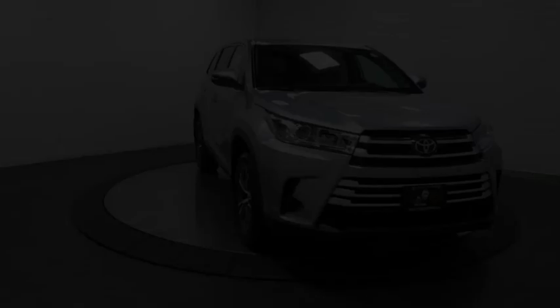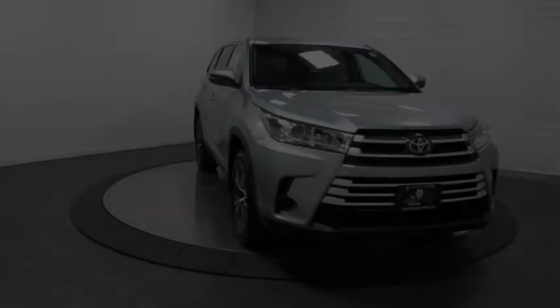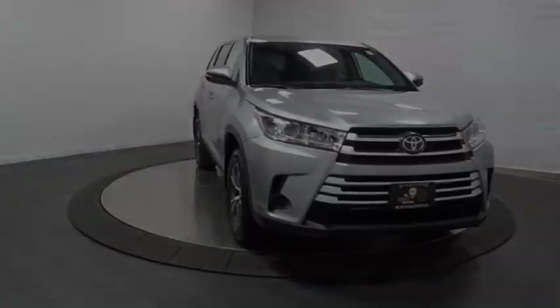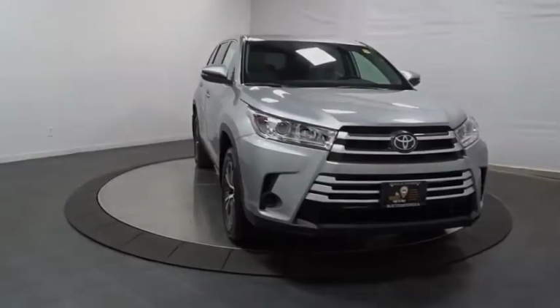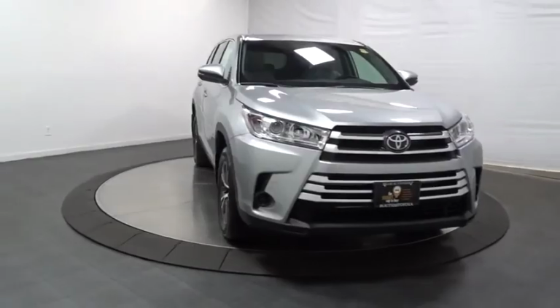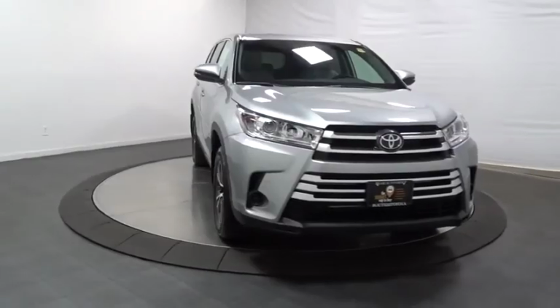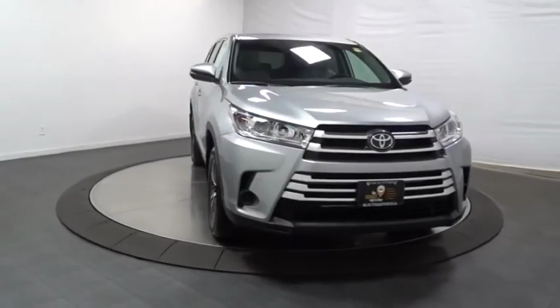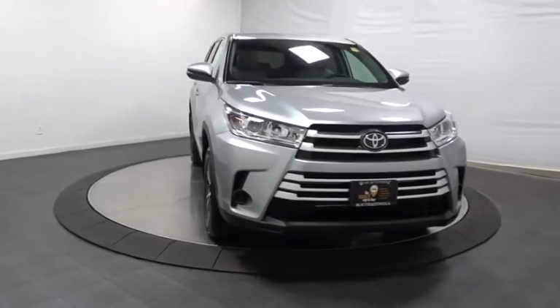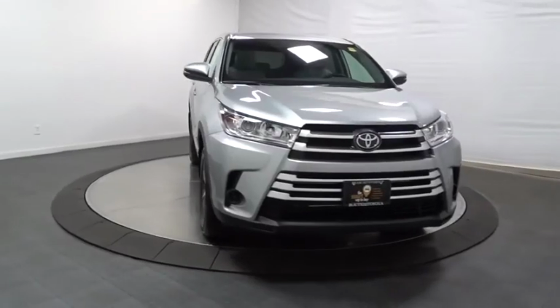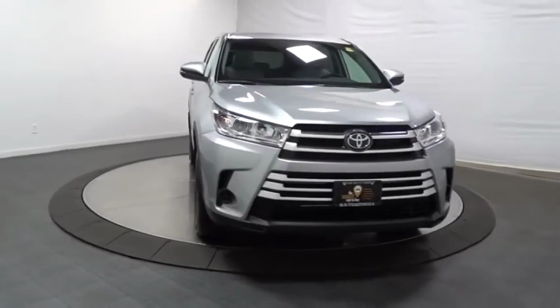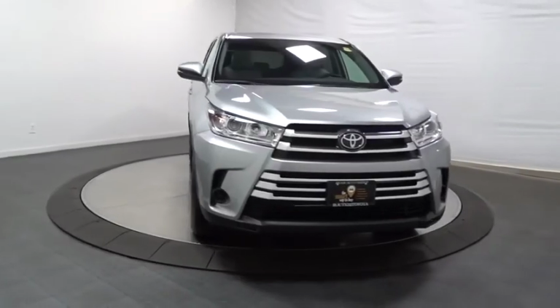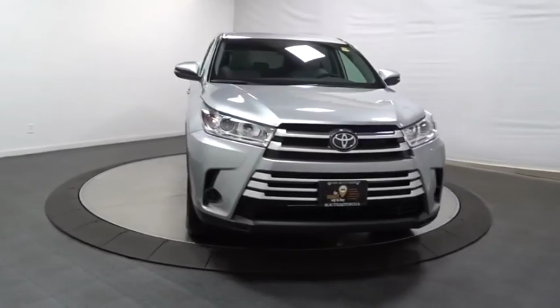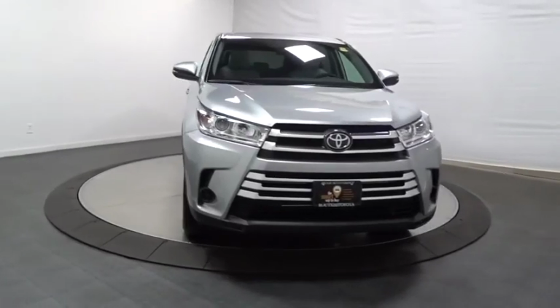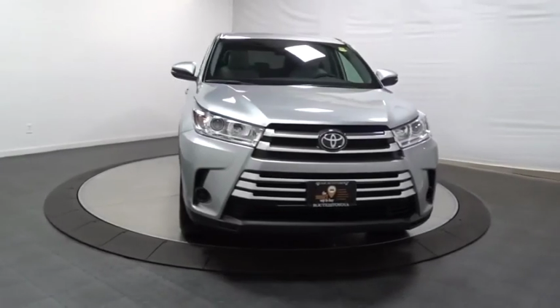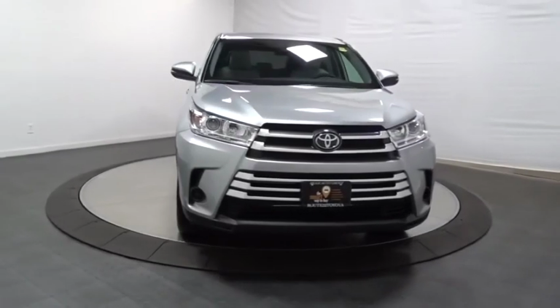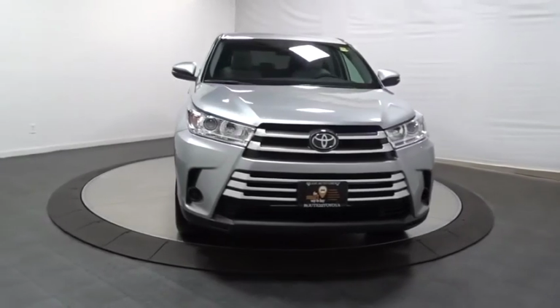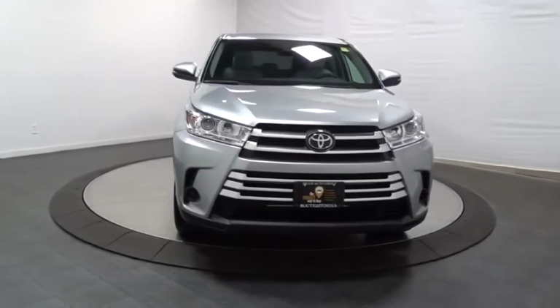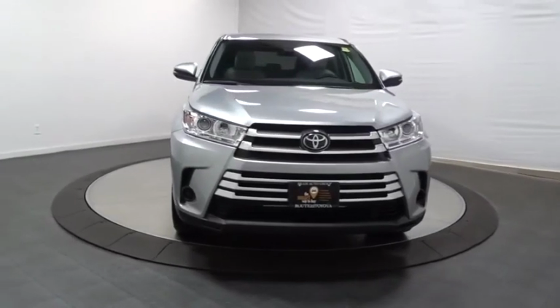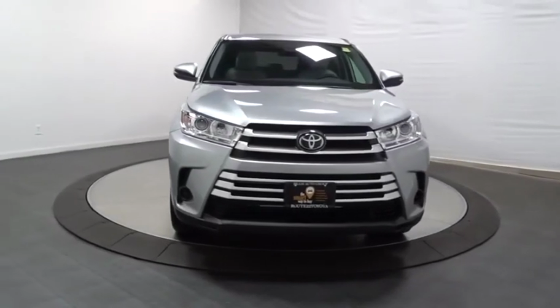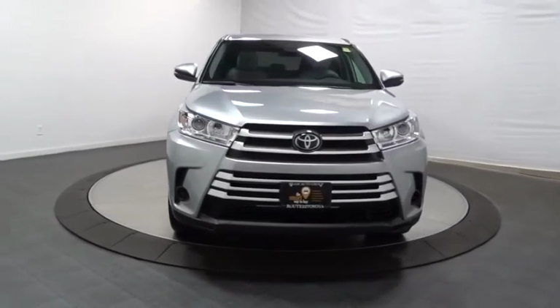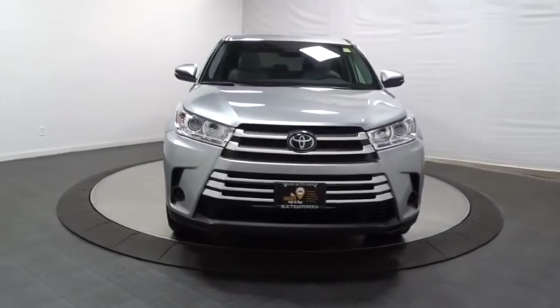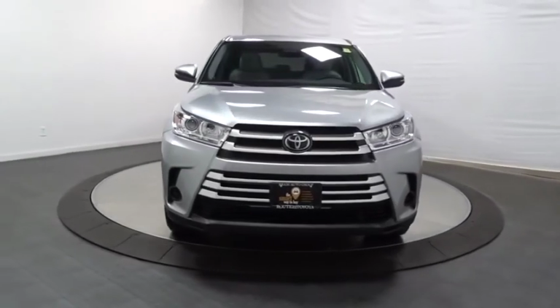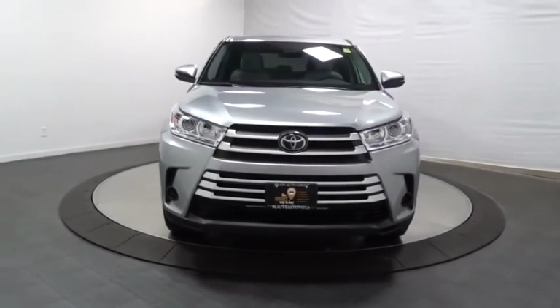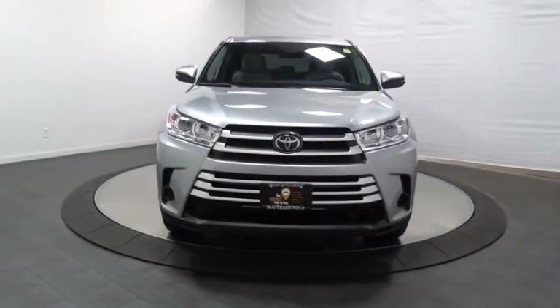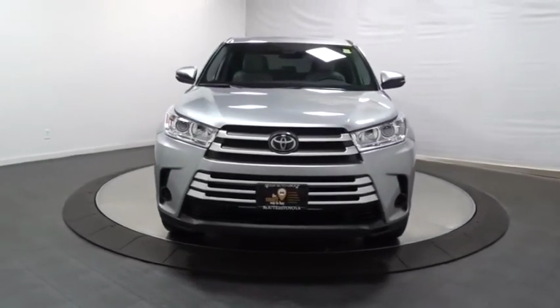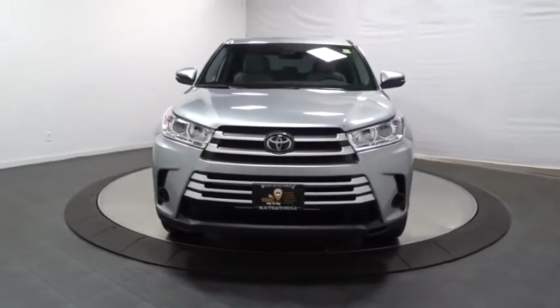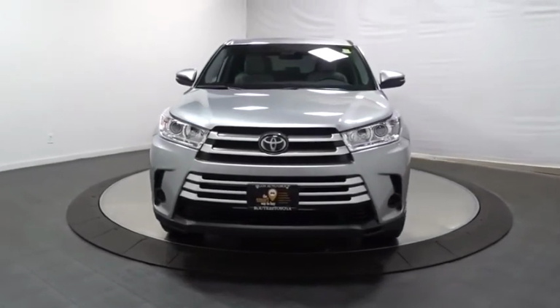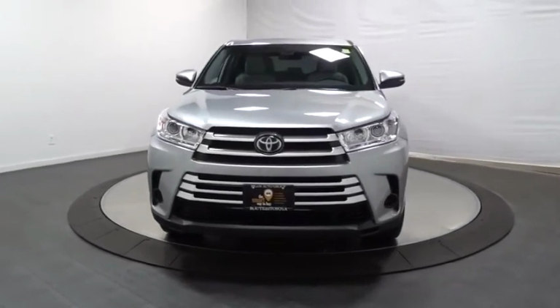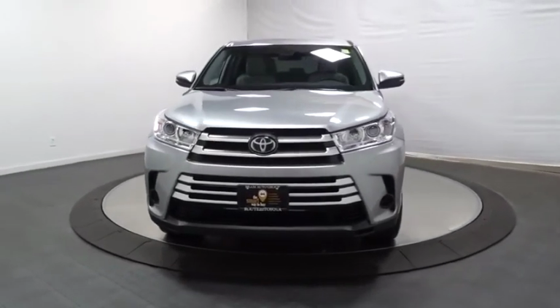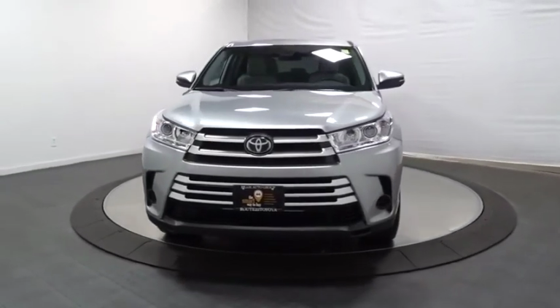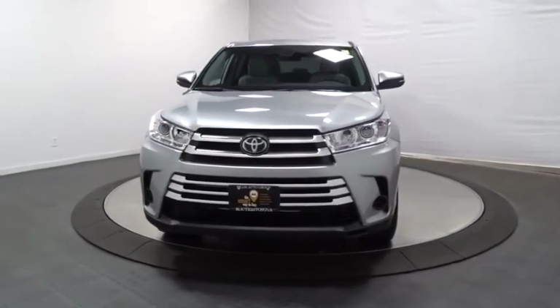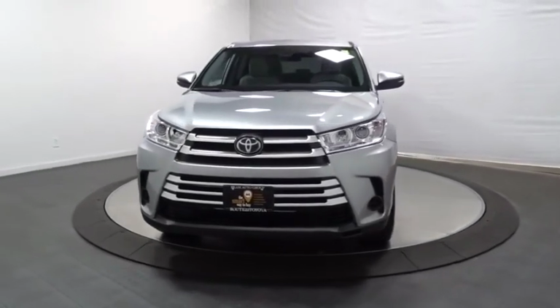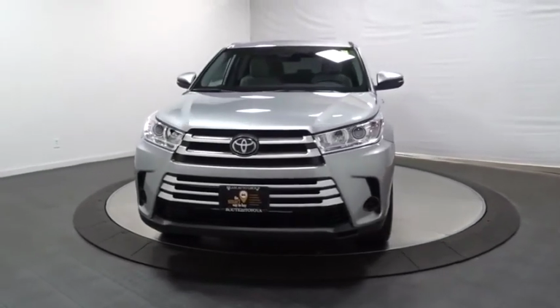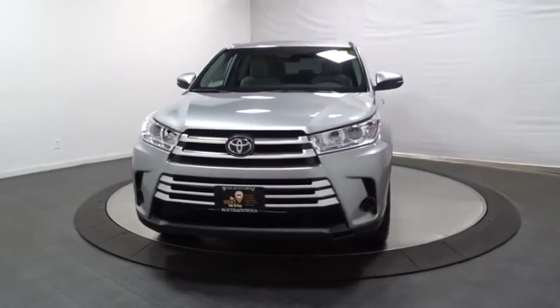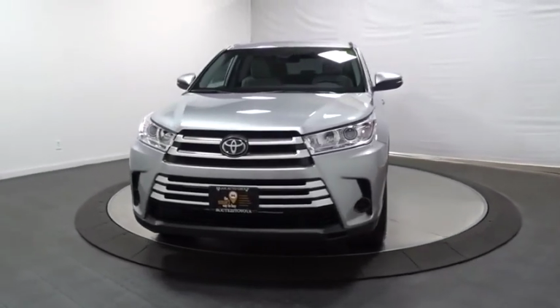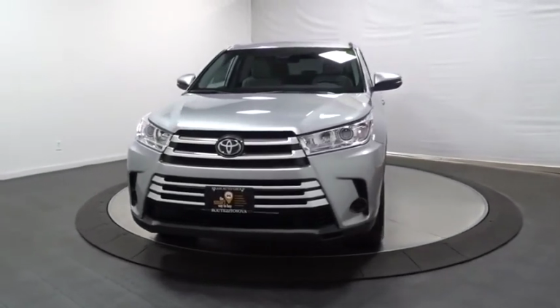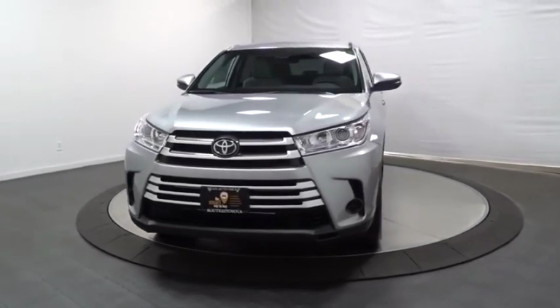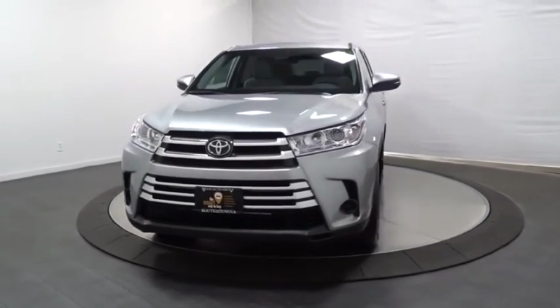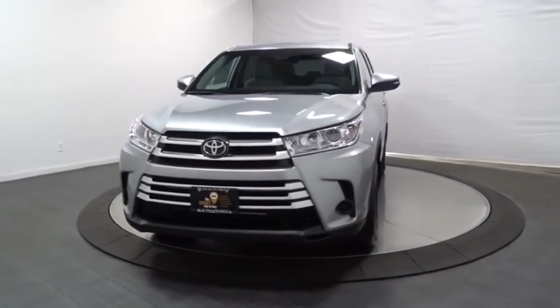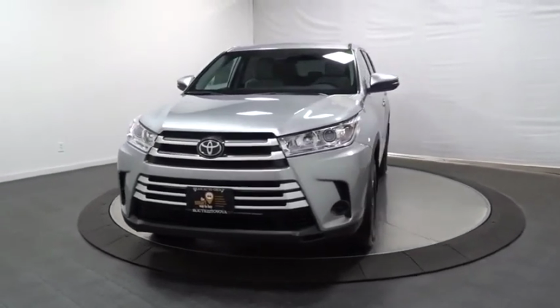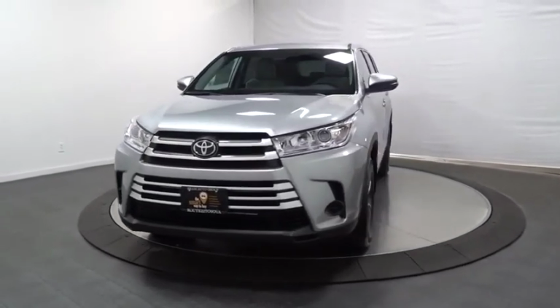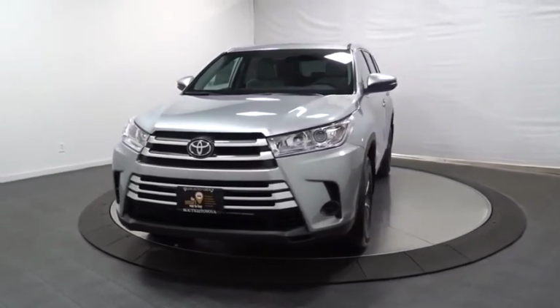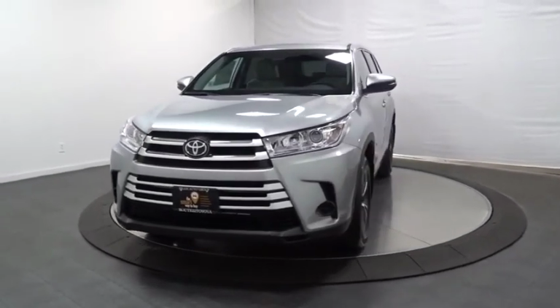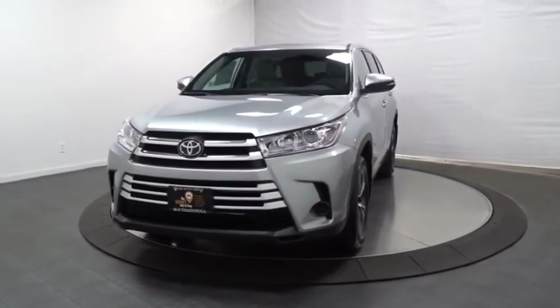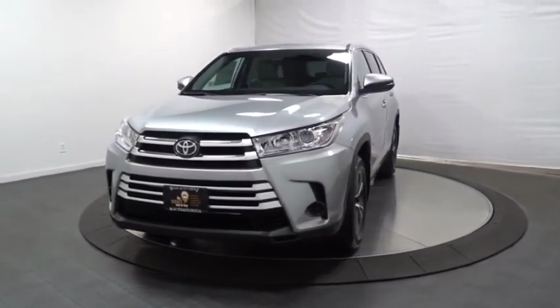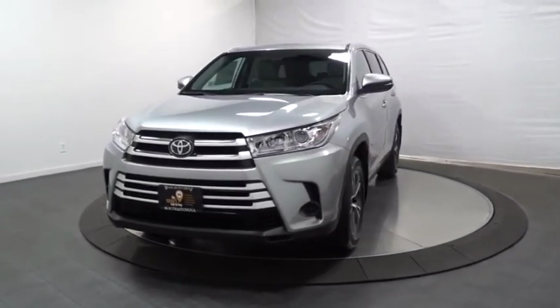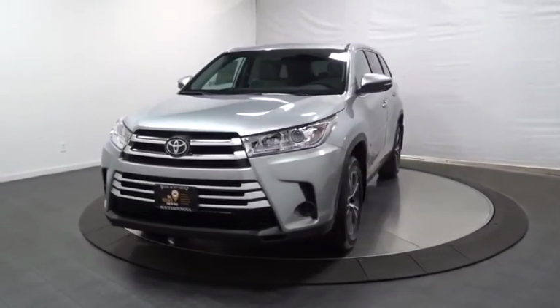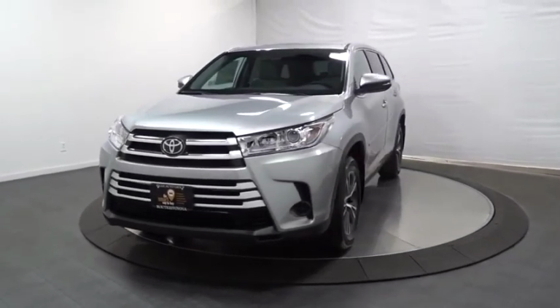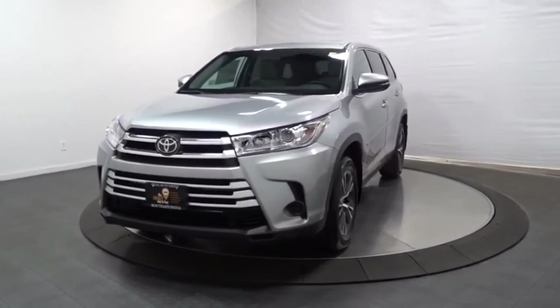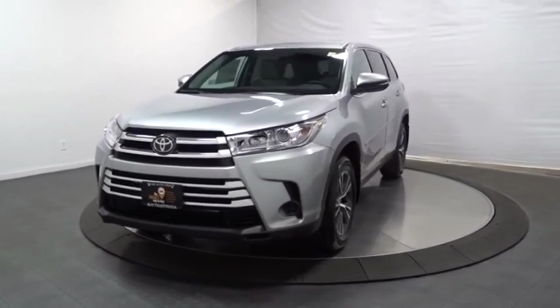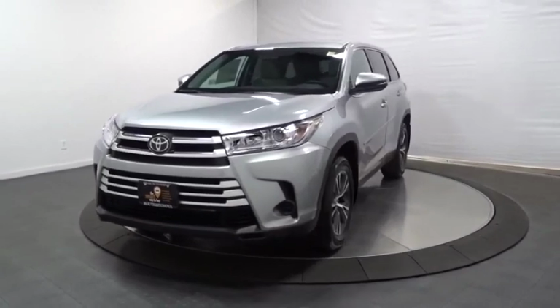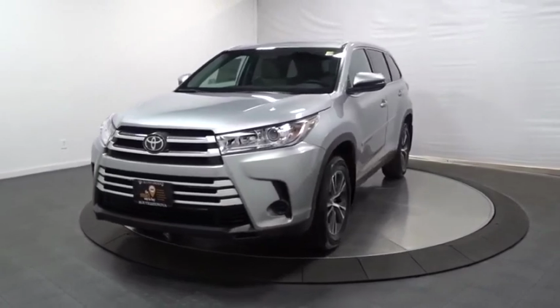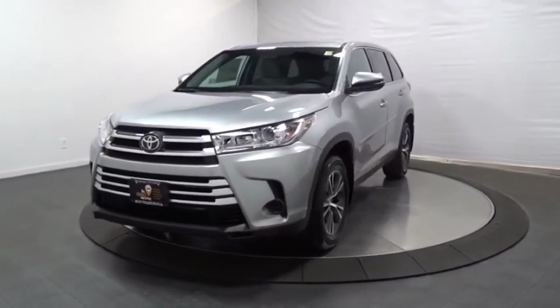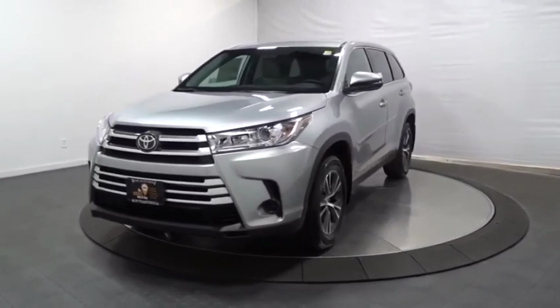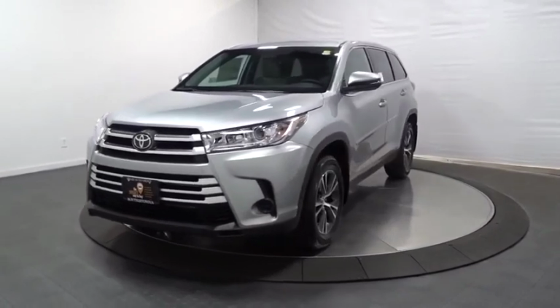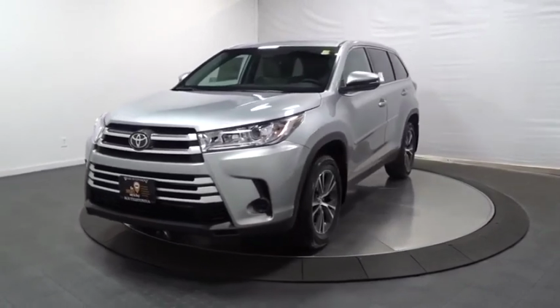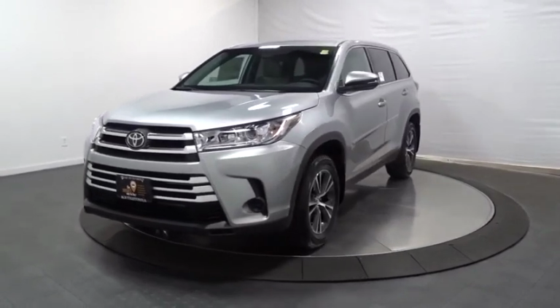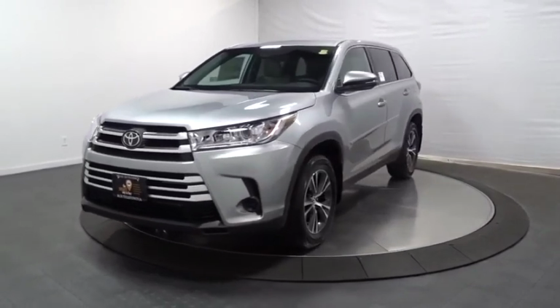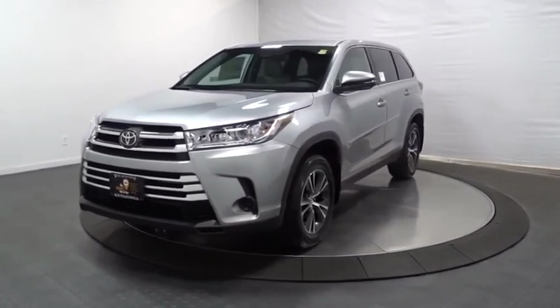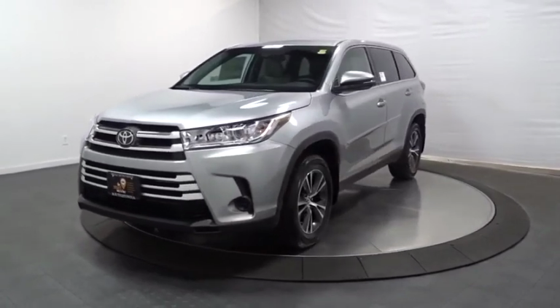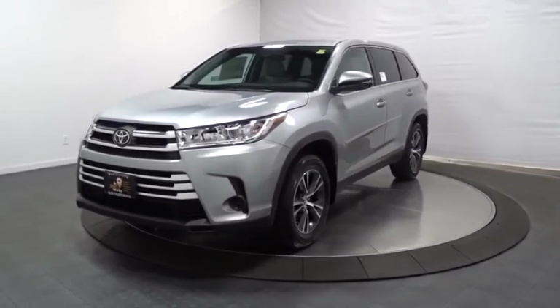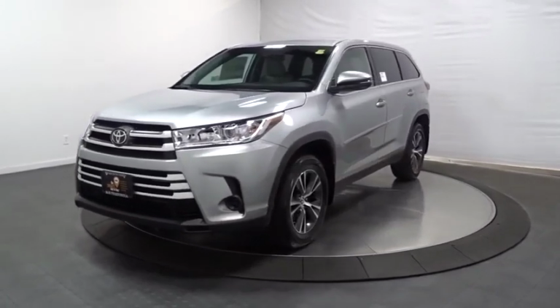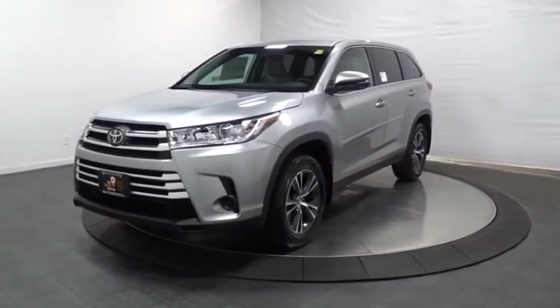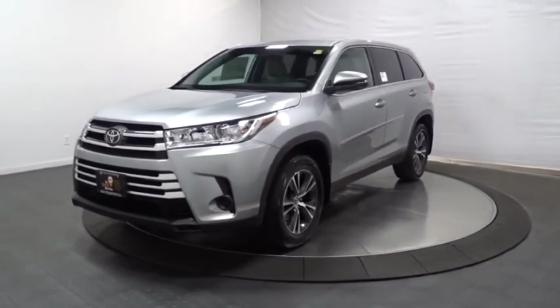Looking for the right vehicle? Check out the 2019 Toyota Highlander — the SUV that's thought of everything.